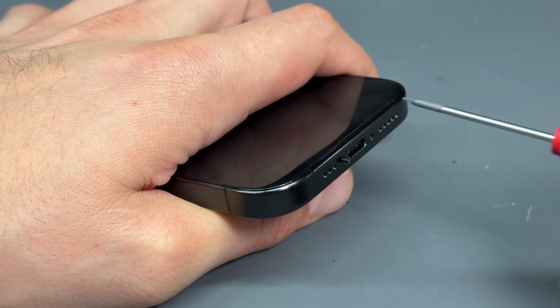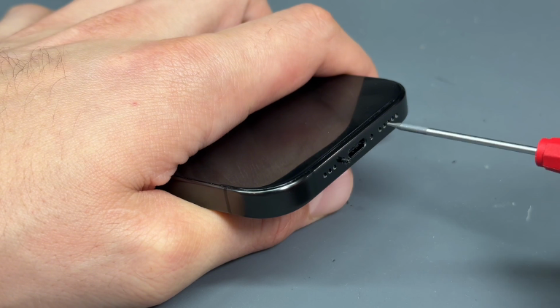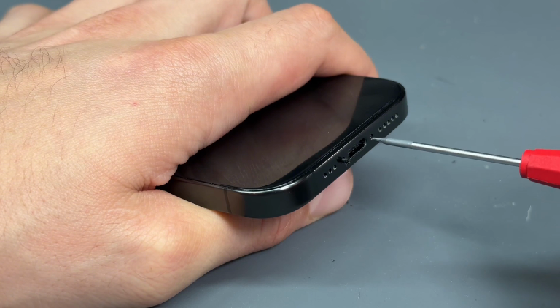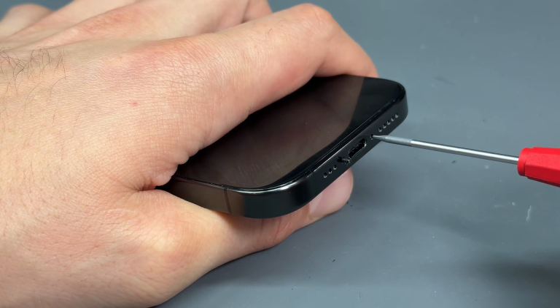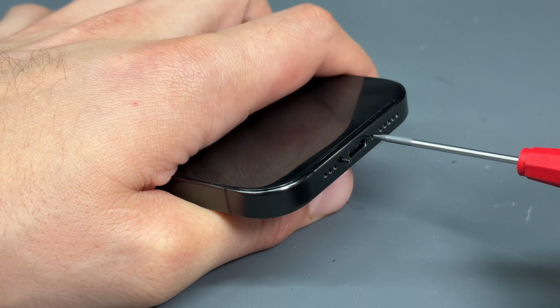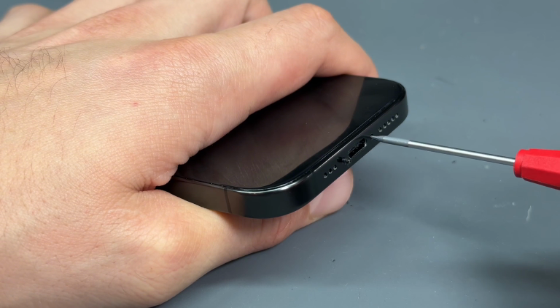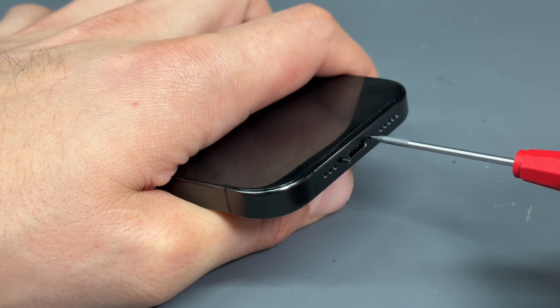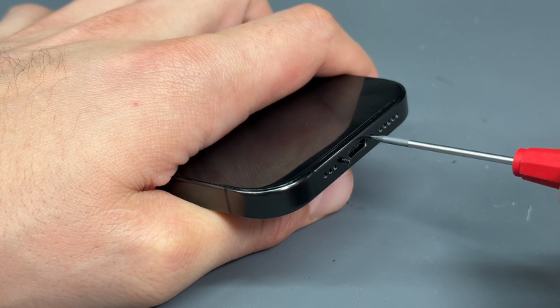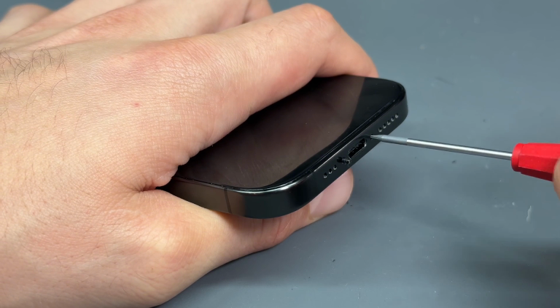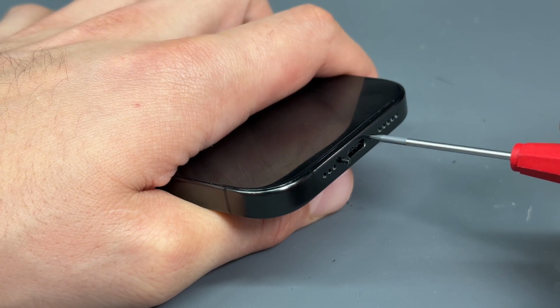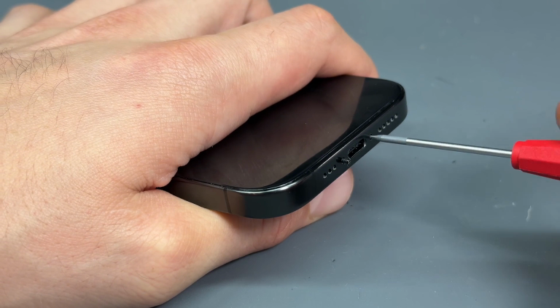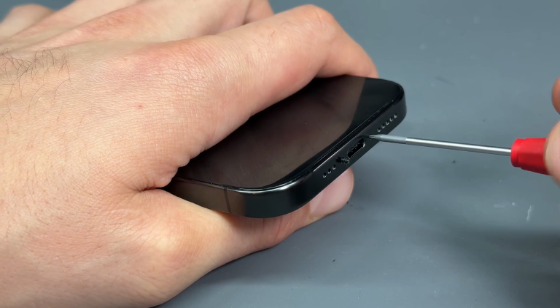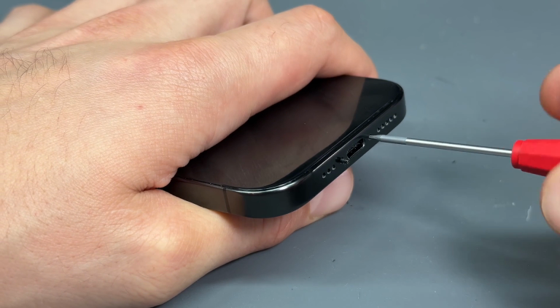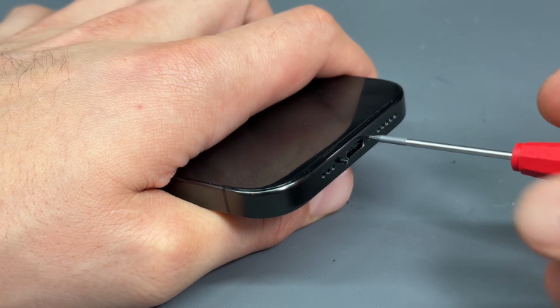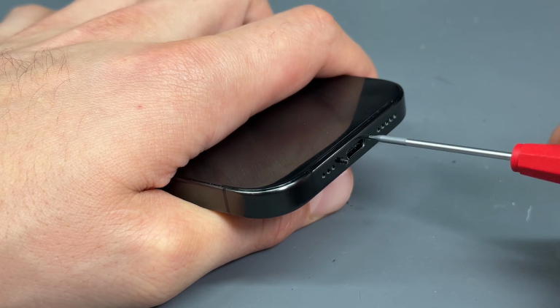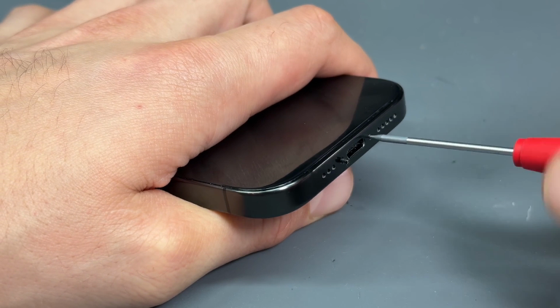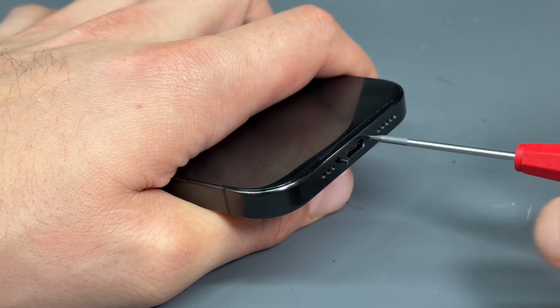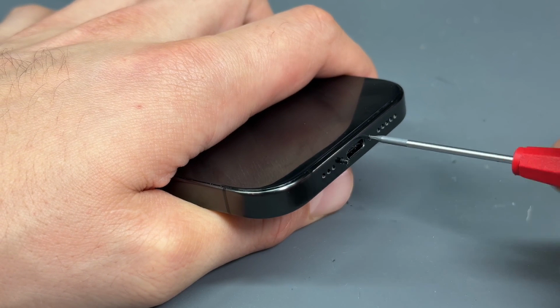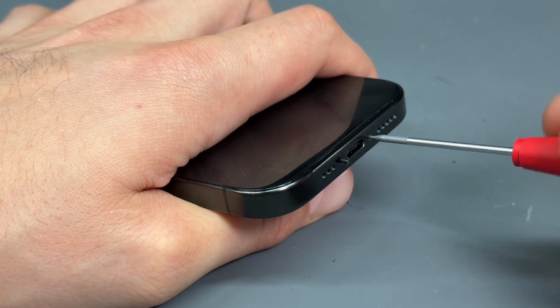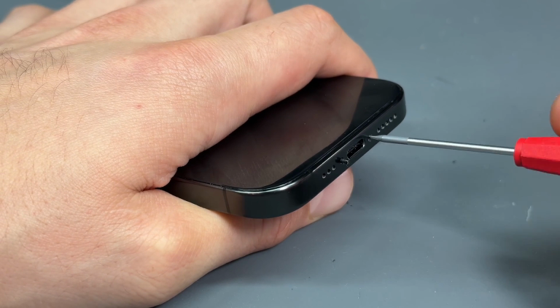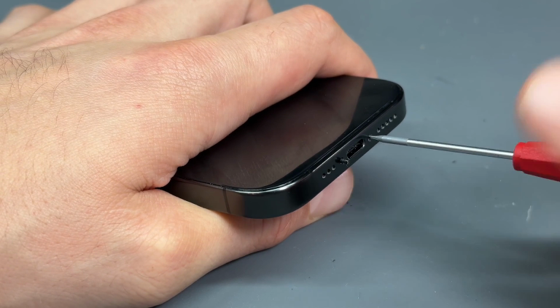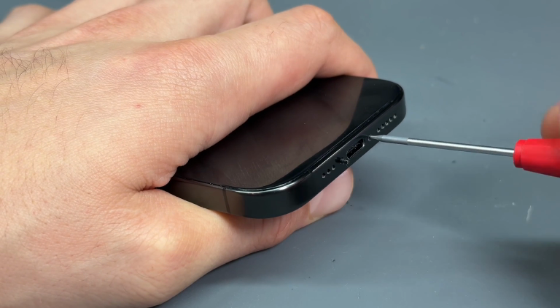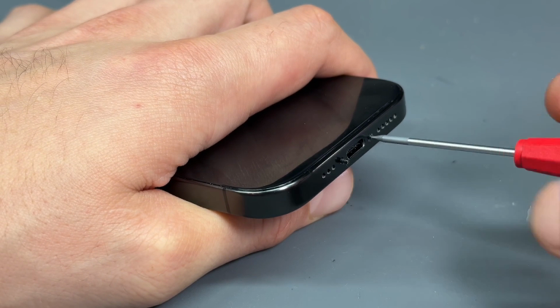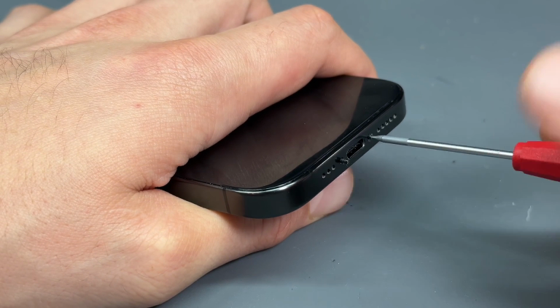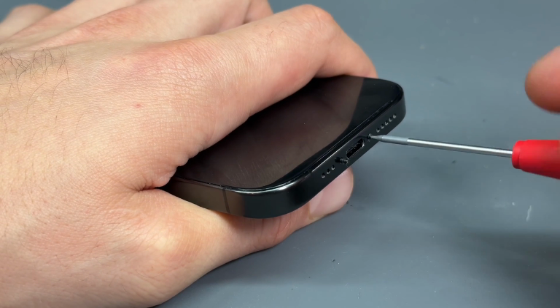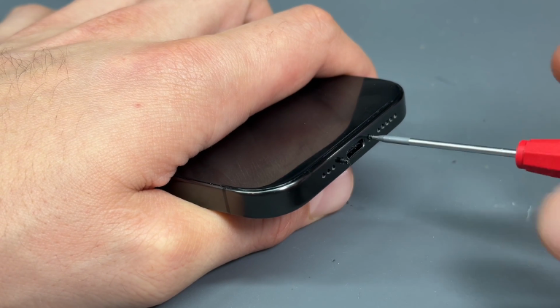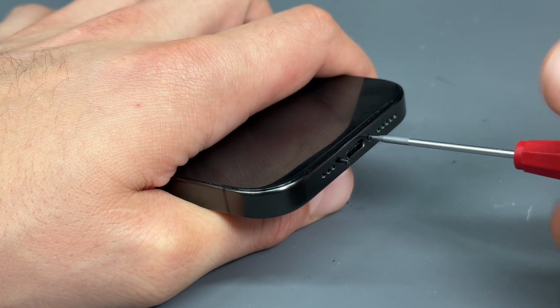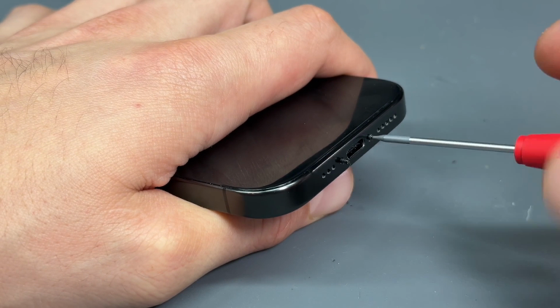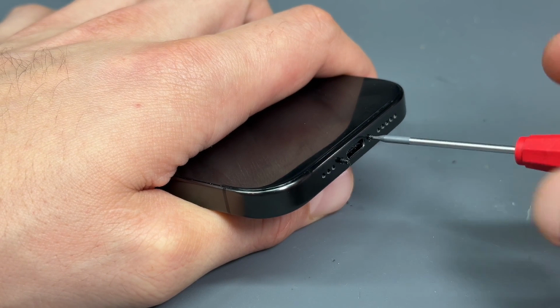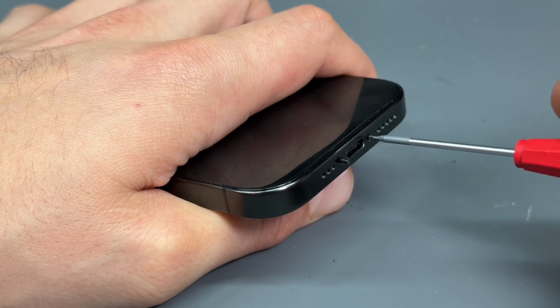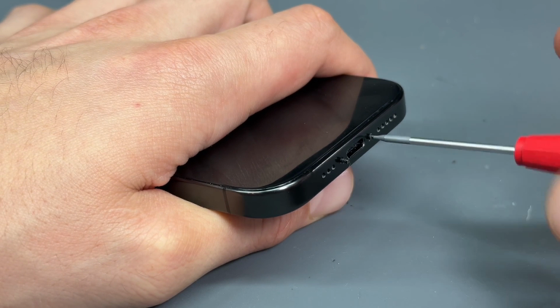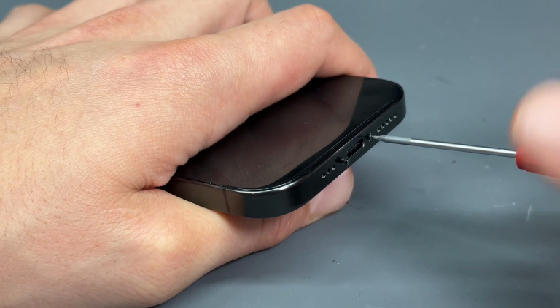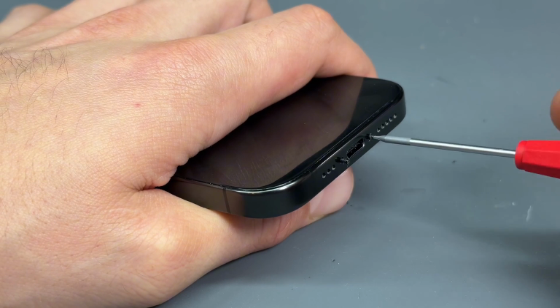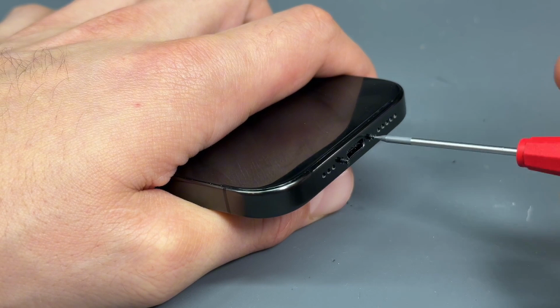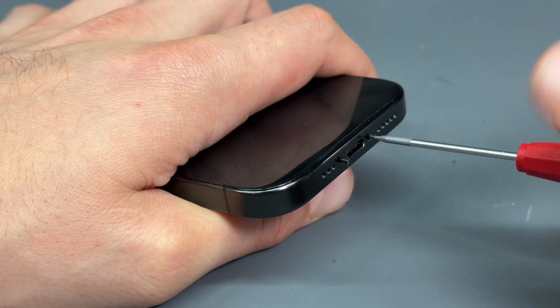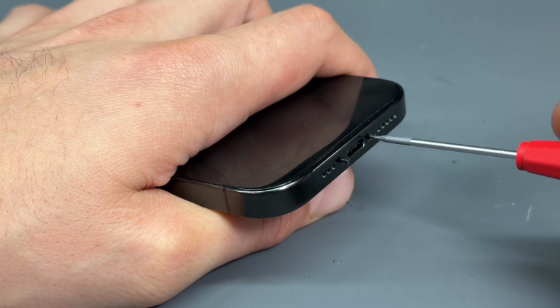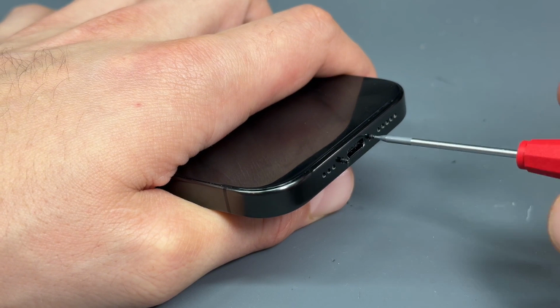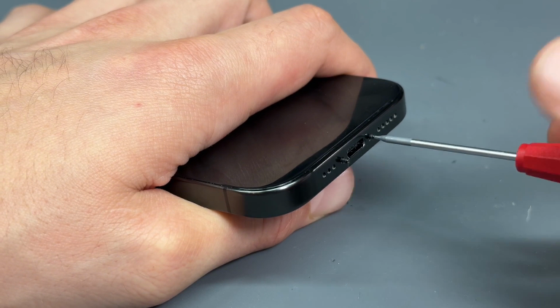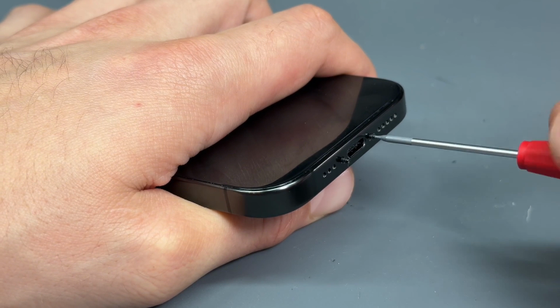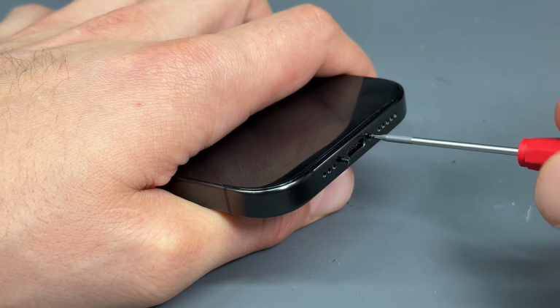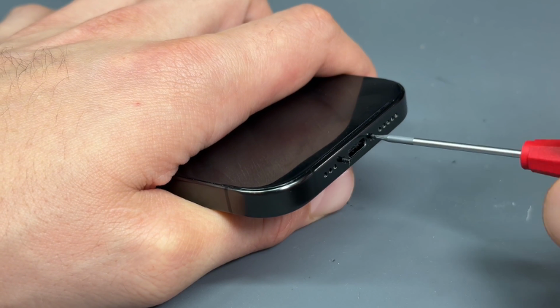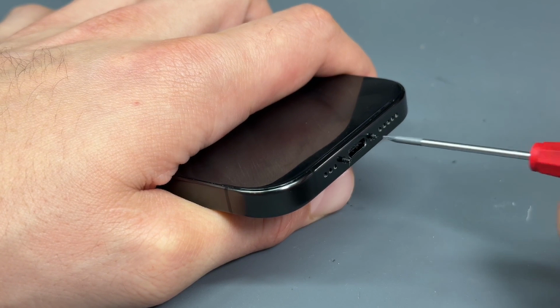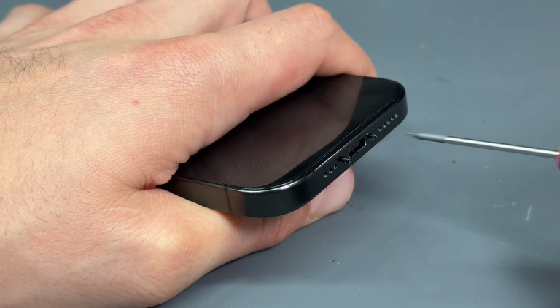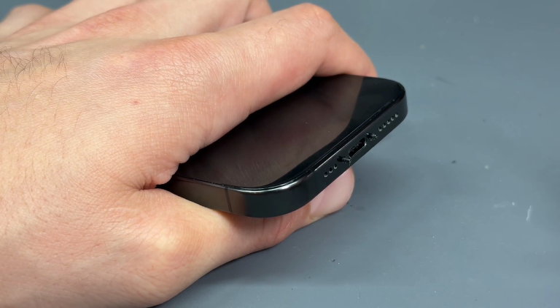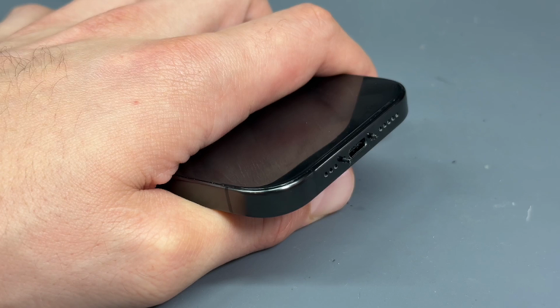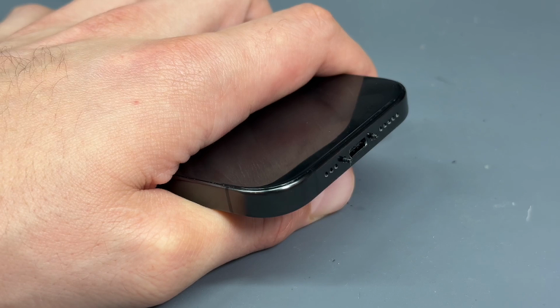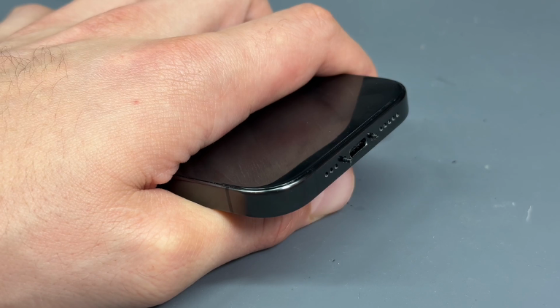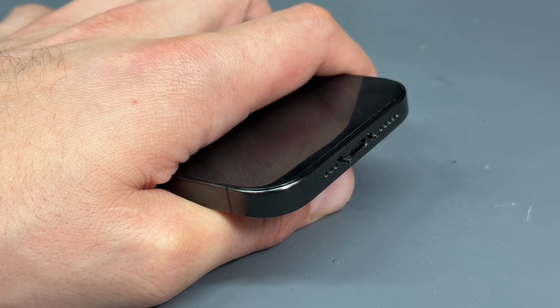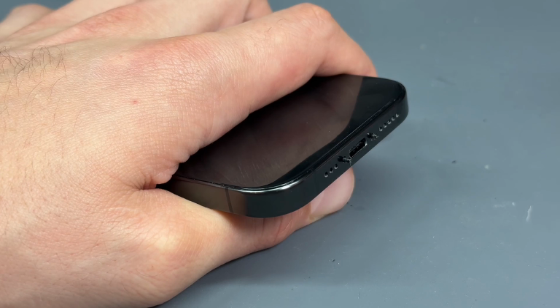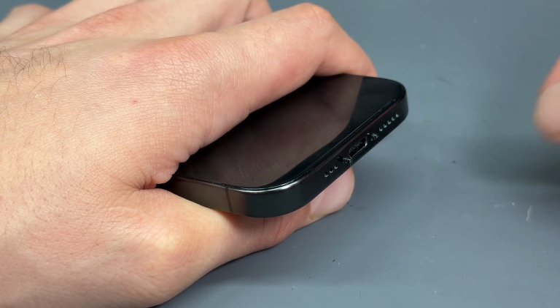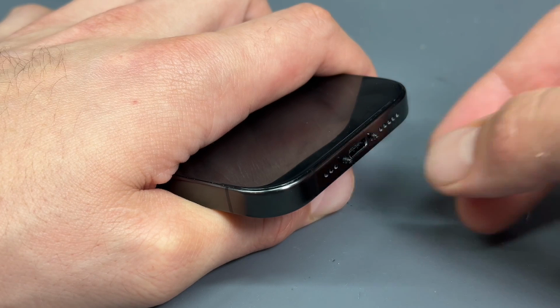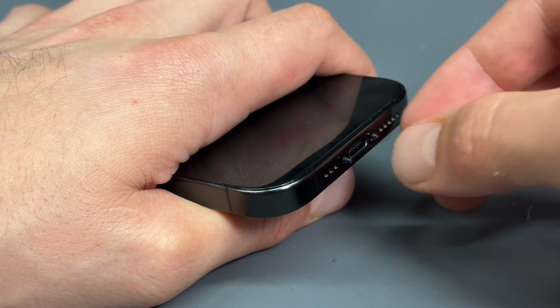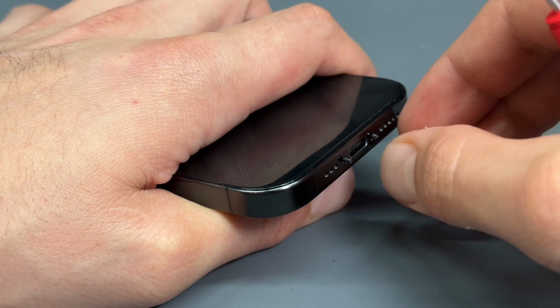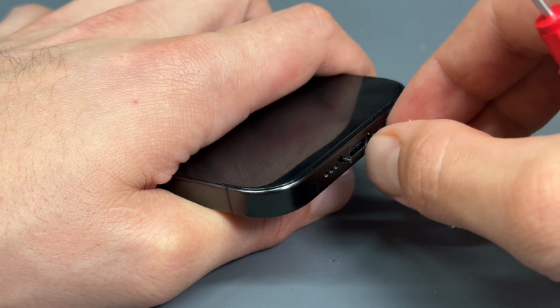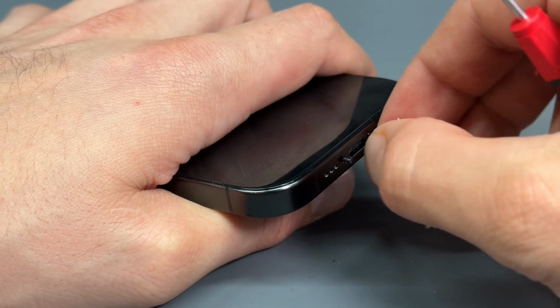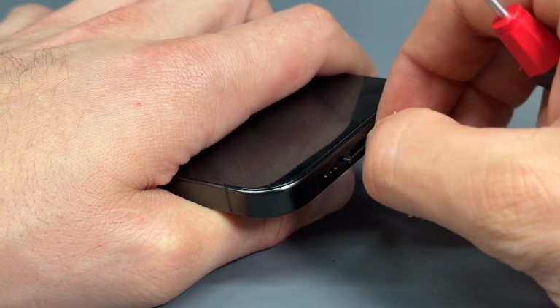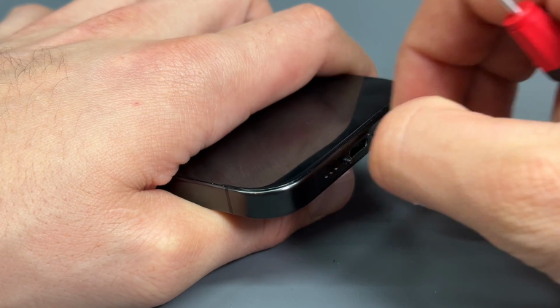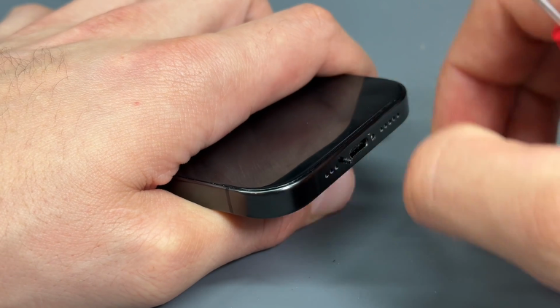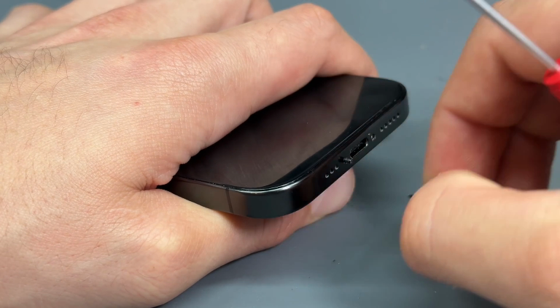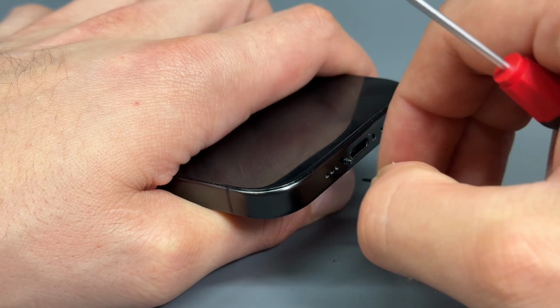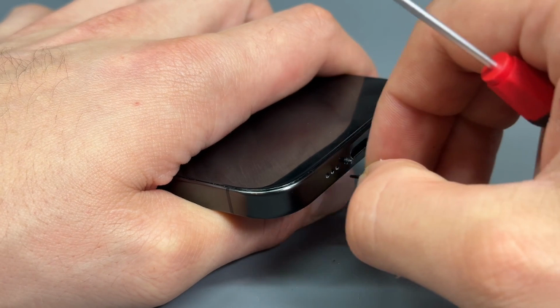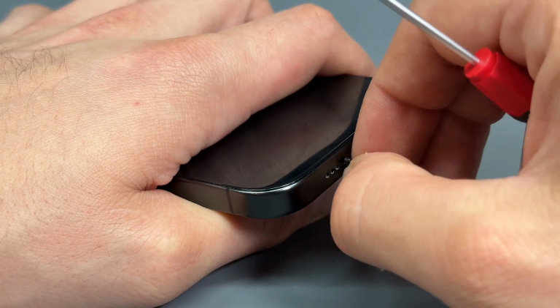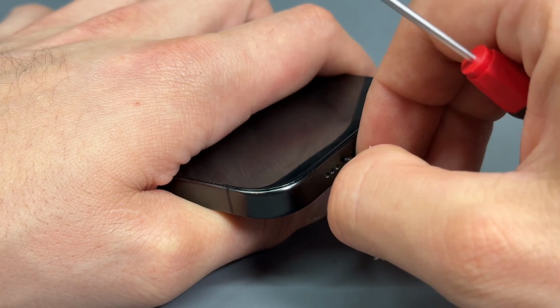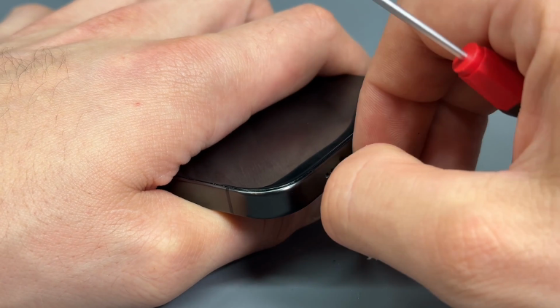When I say lightning connector, I mean USB-C connector, obviously. Mistake number one.